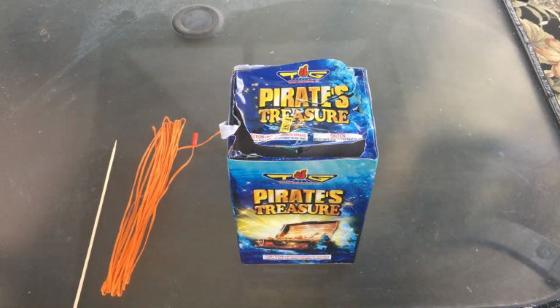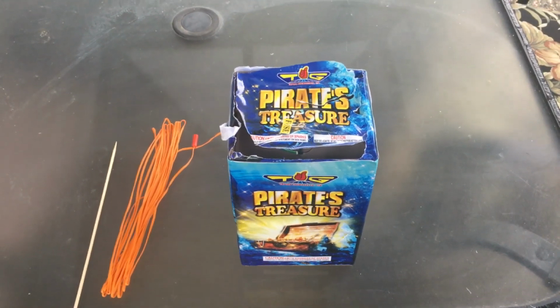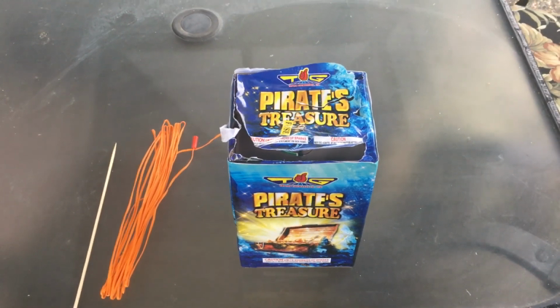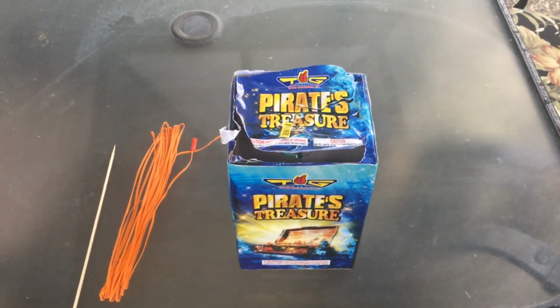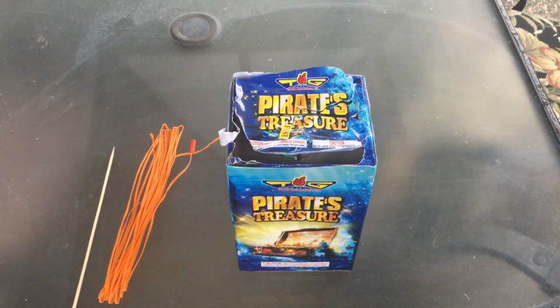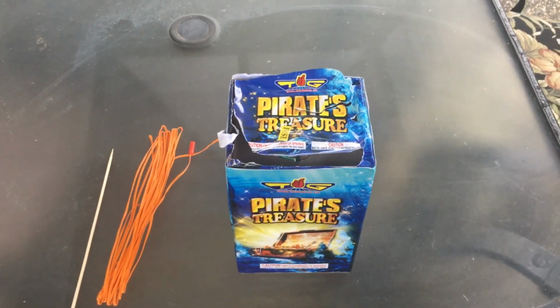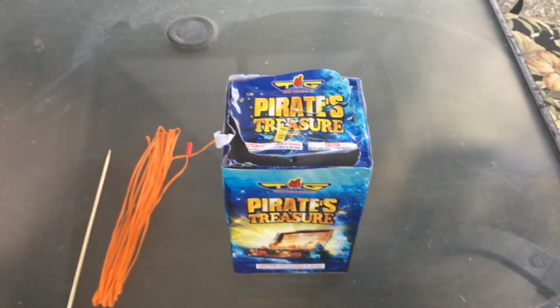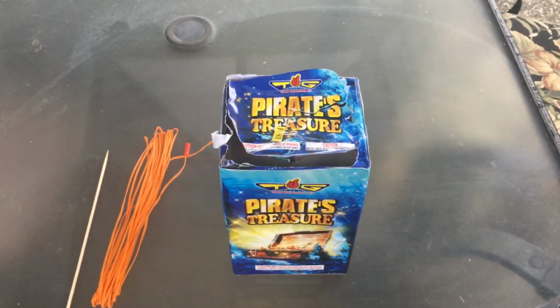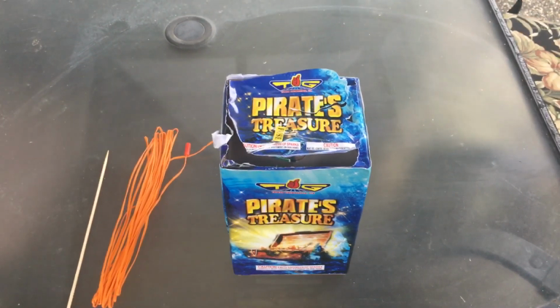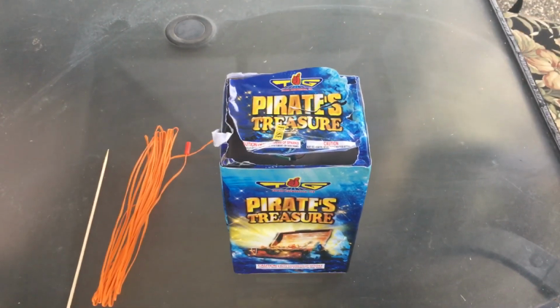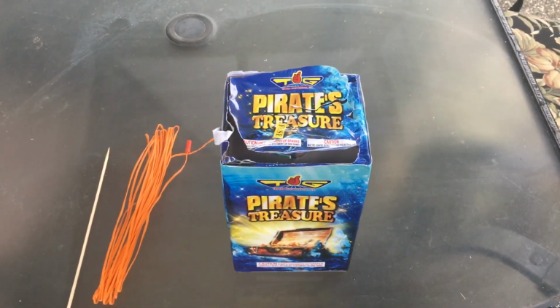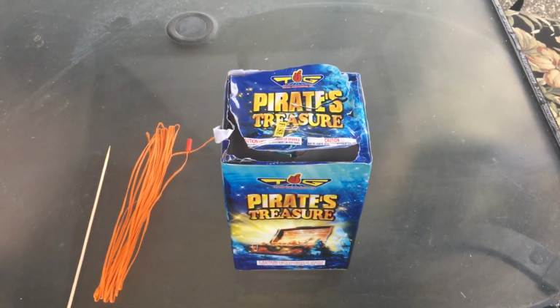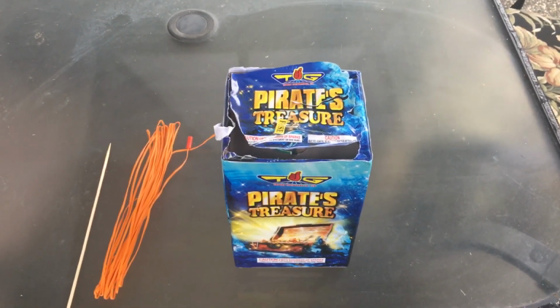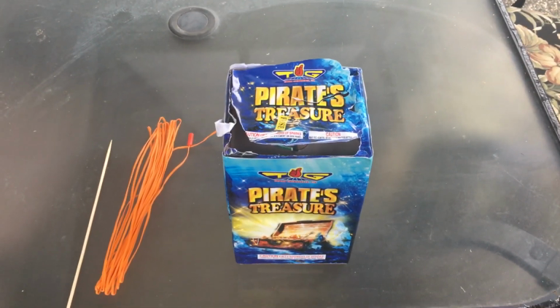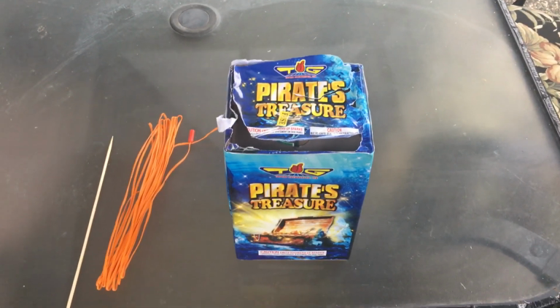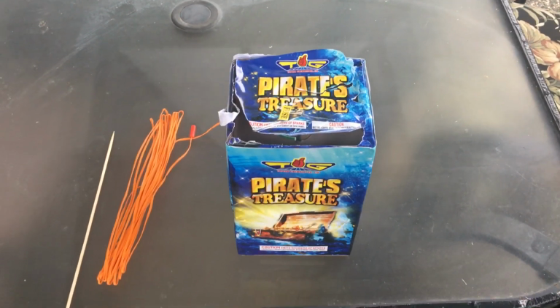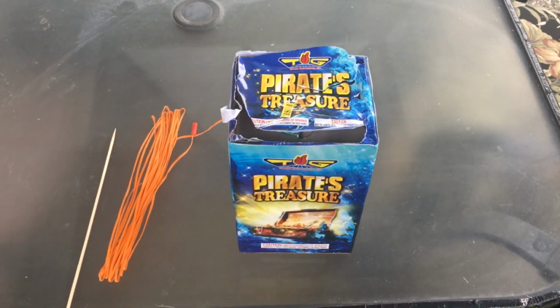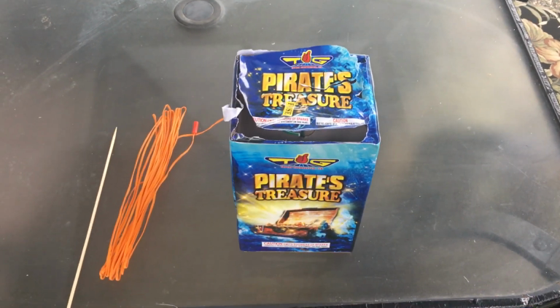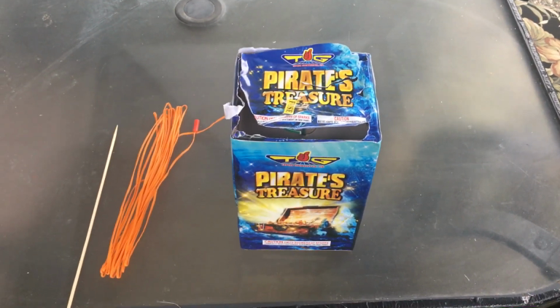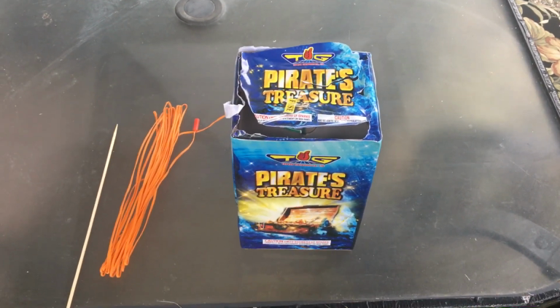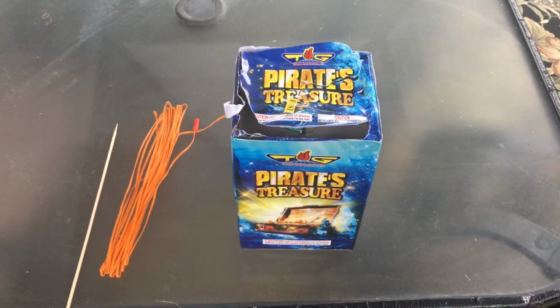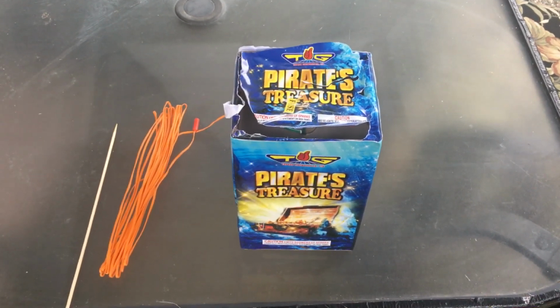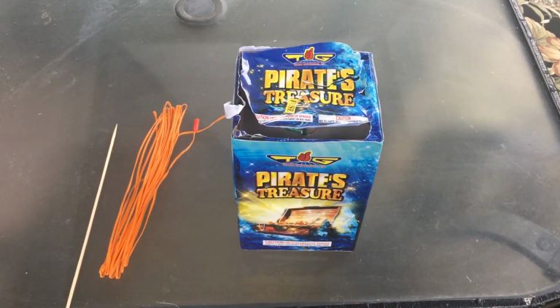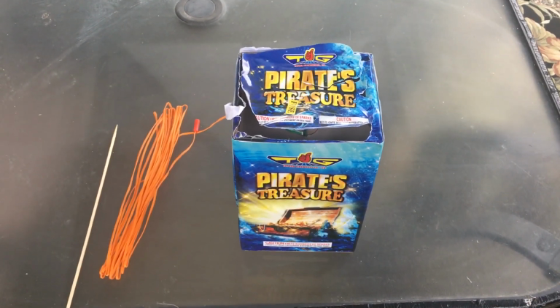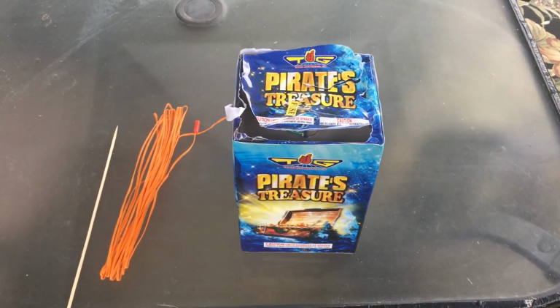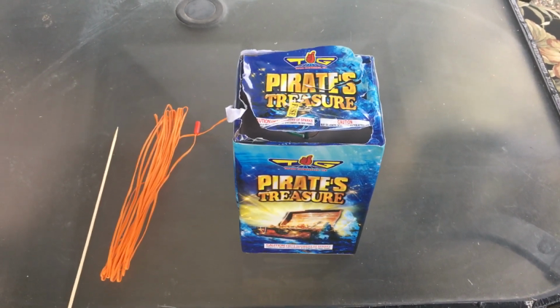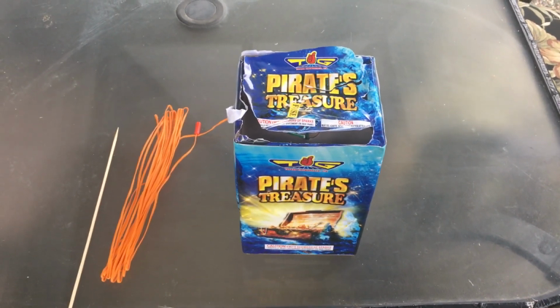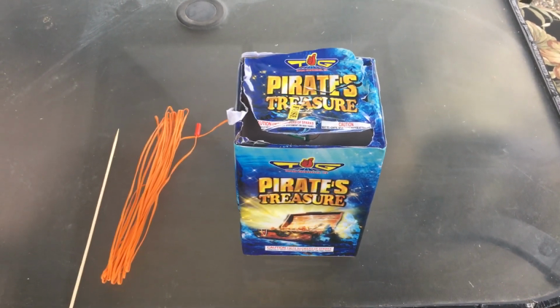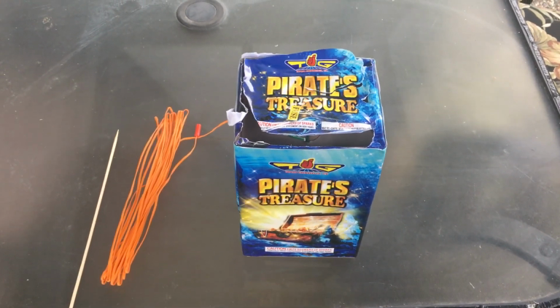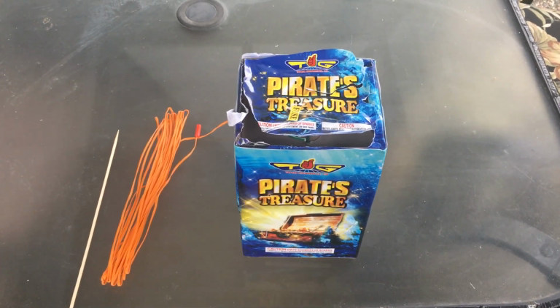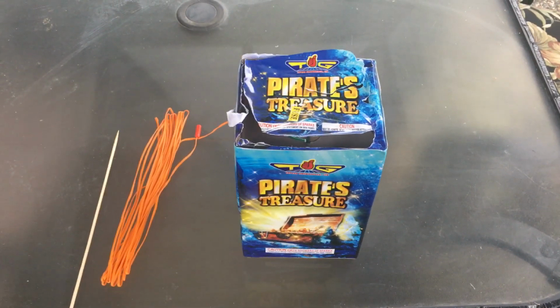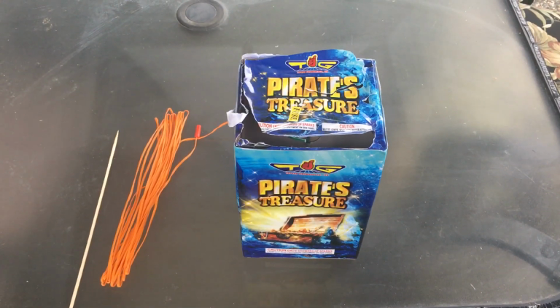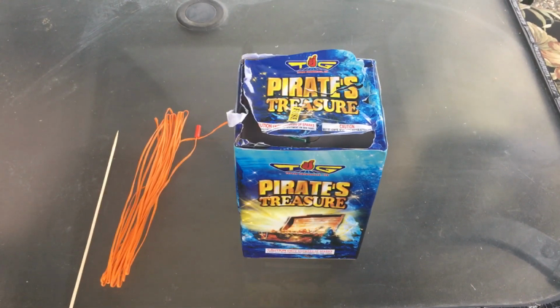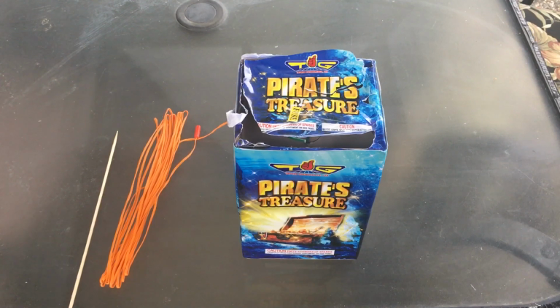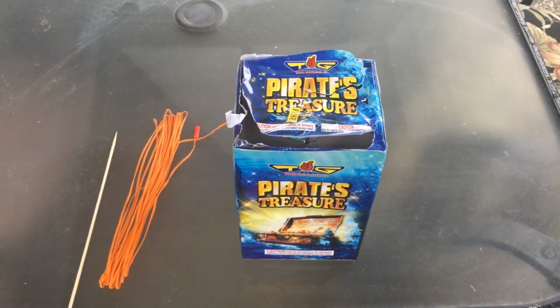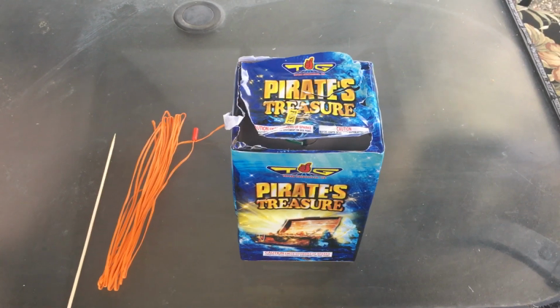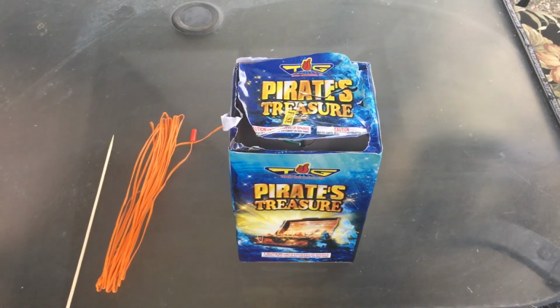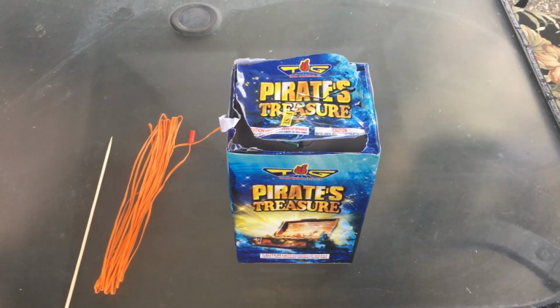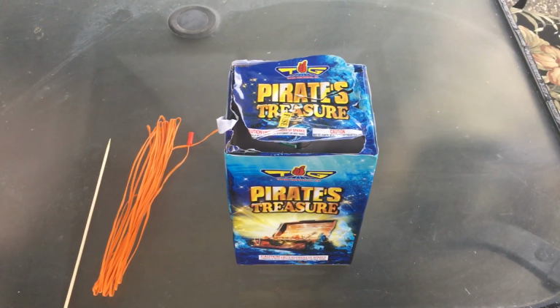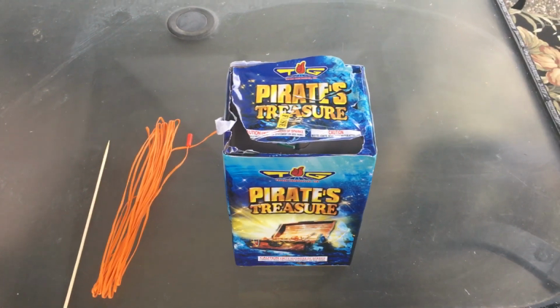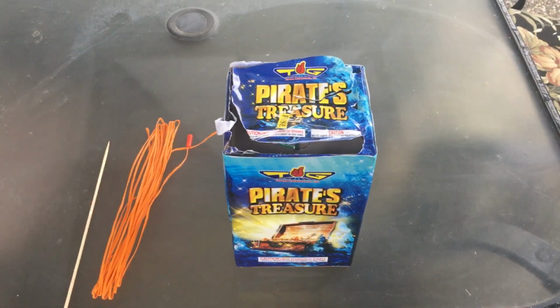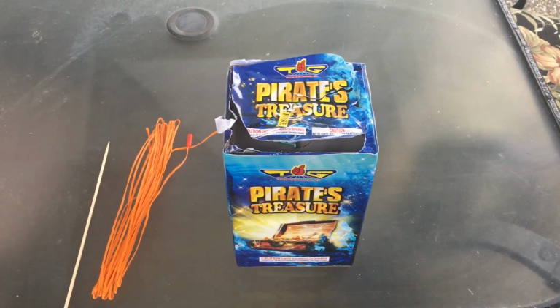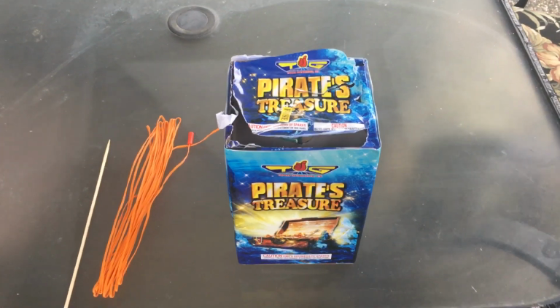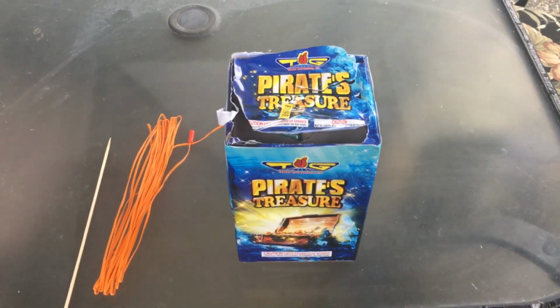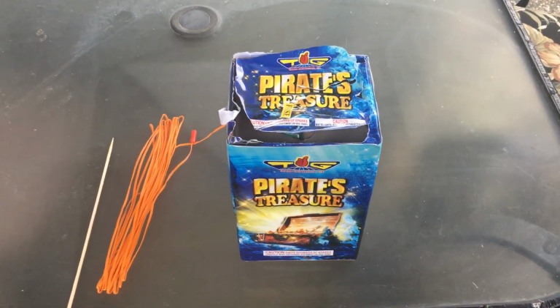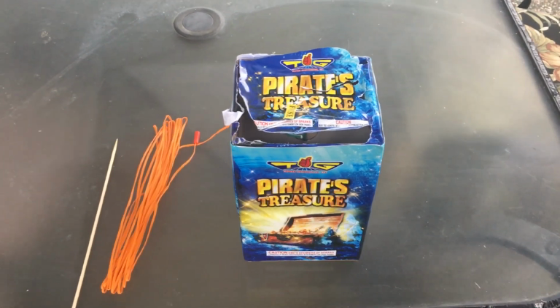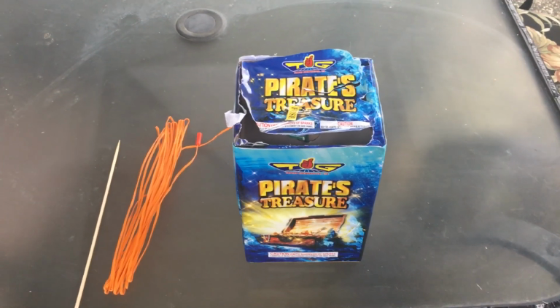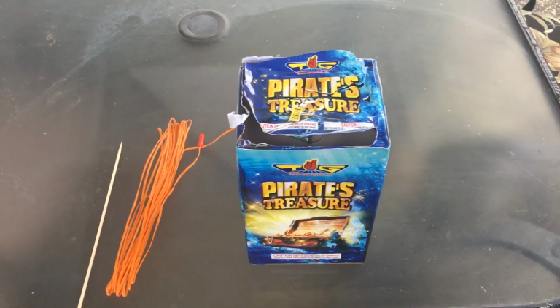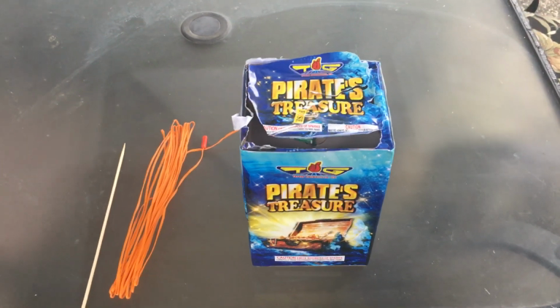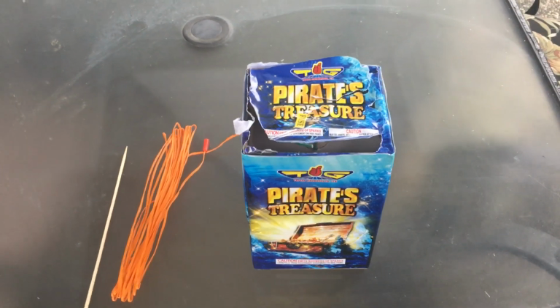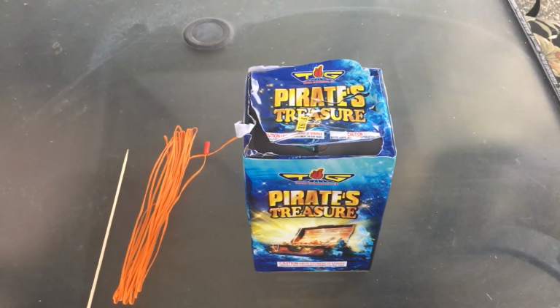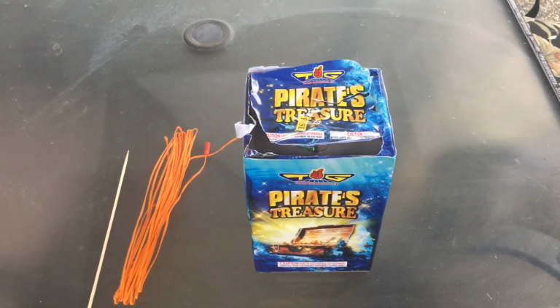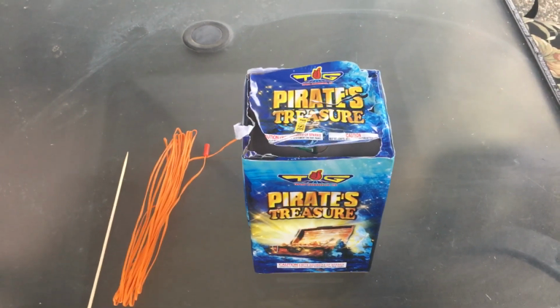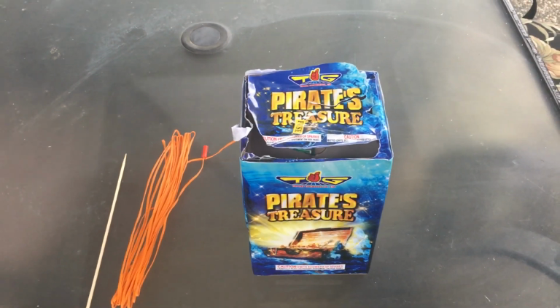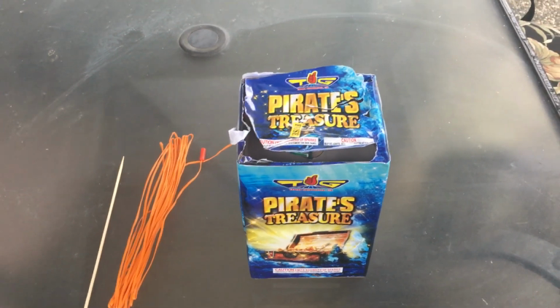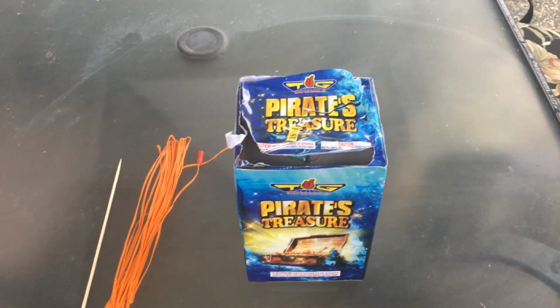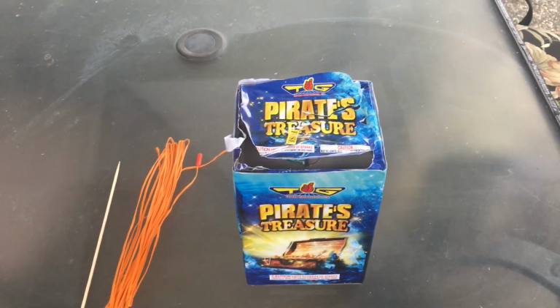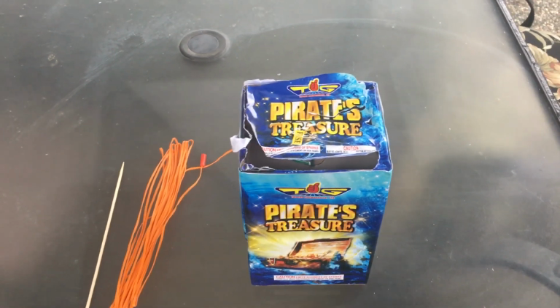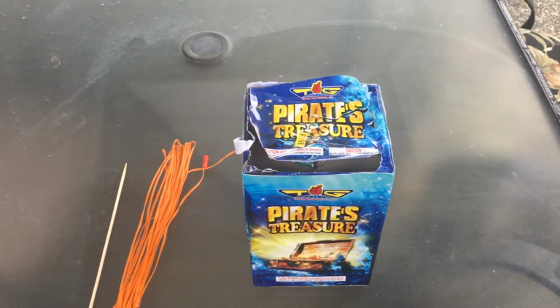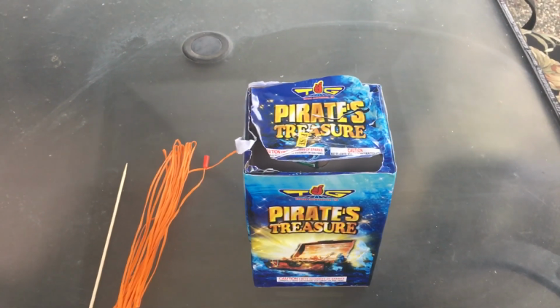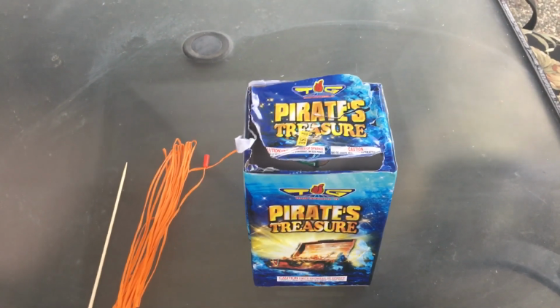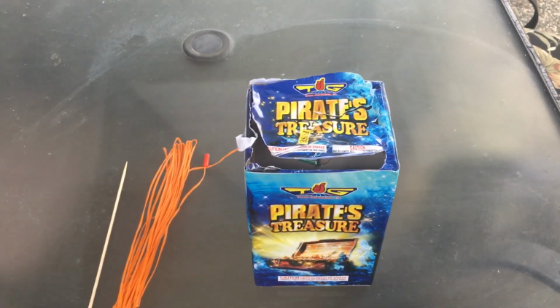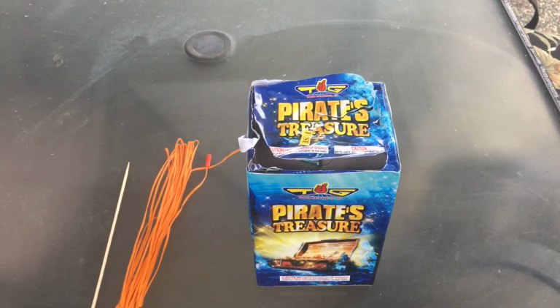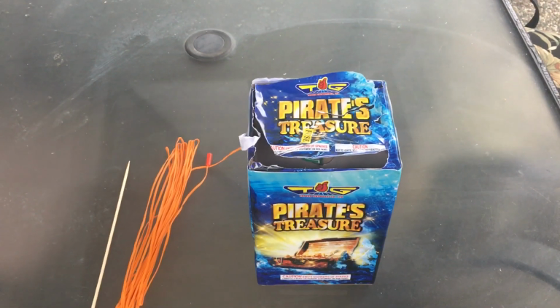Hey everyone, this is Redbeard and it is February 1st. I know it's a little early to be talking about 4th of July. Well, no it's not.